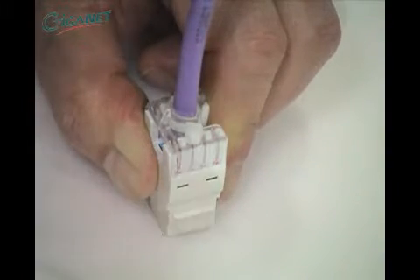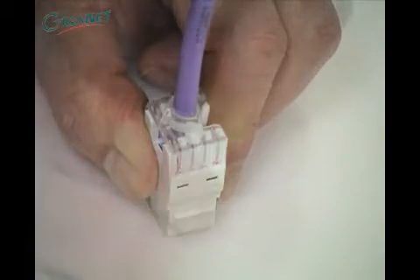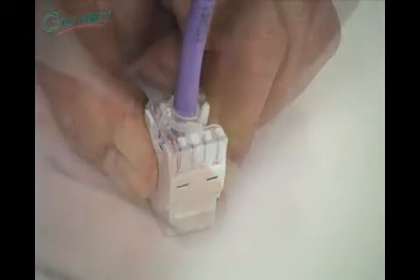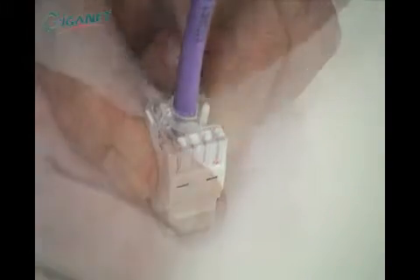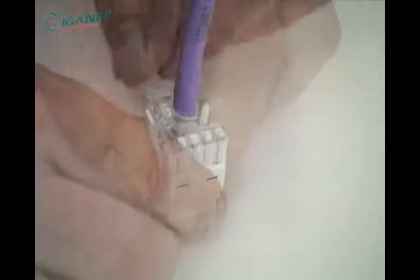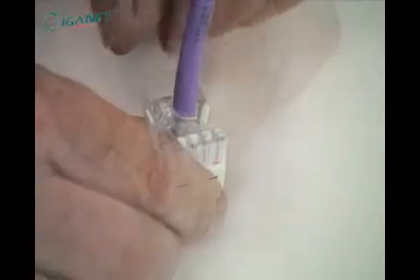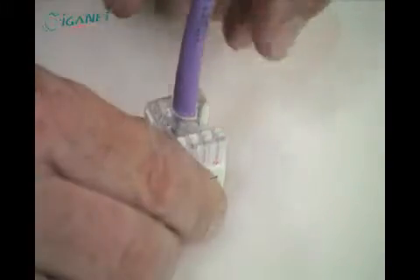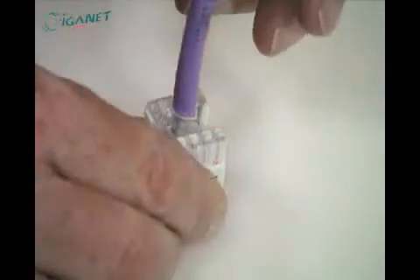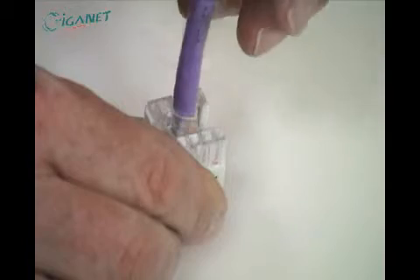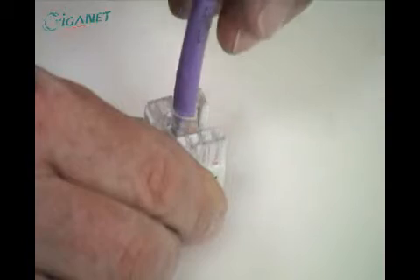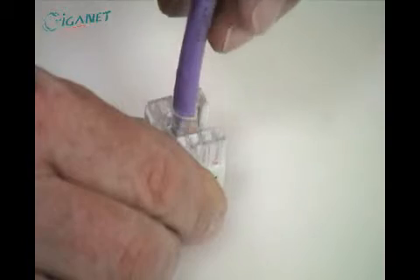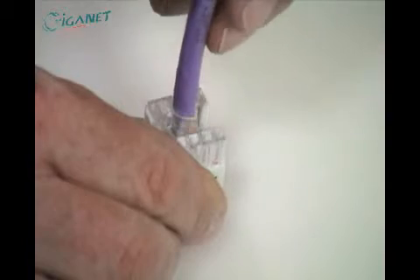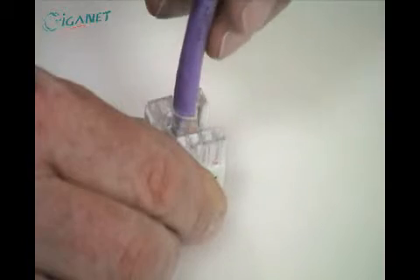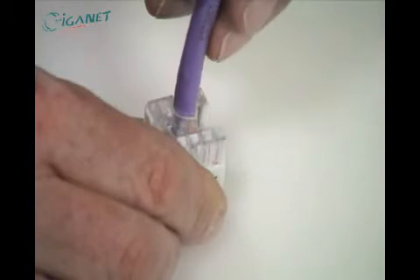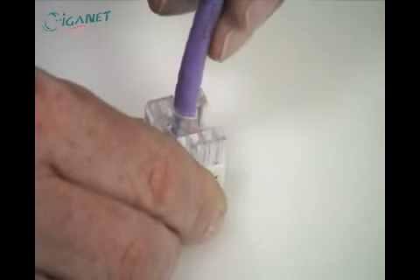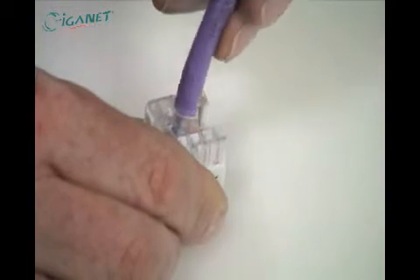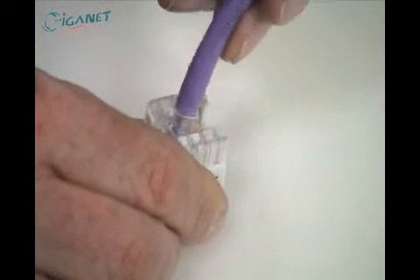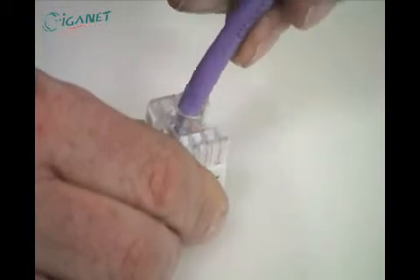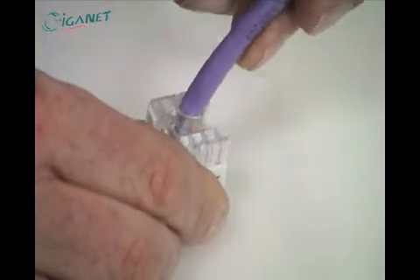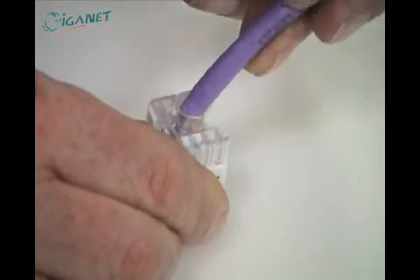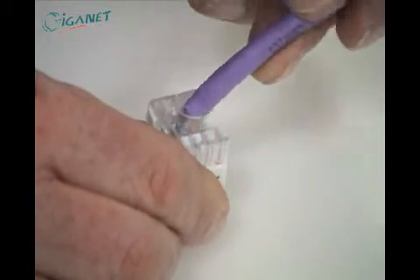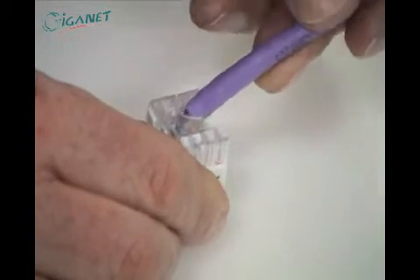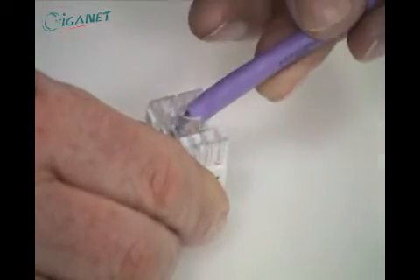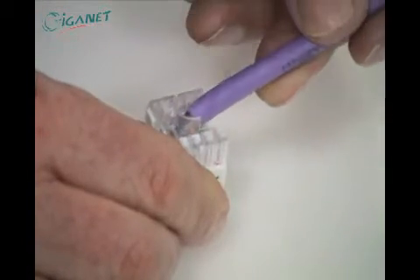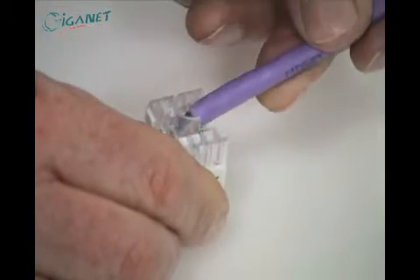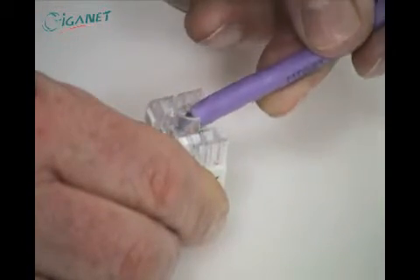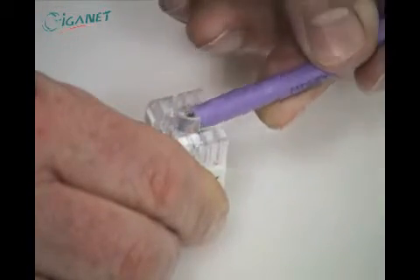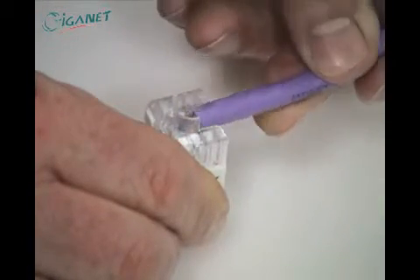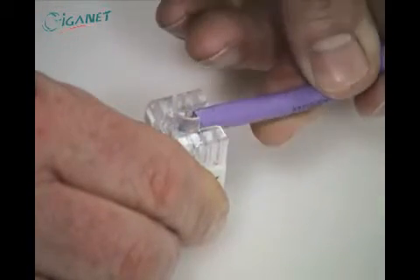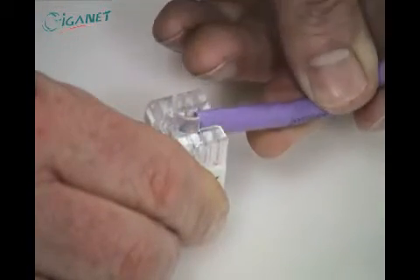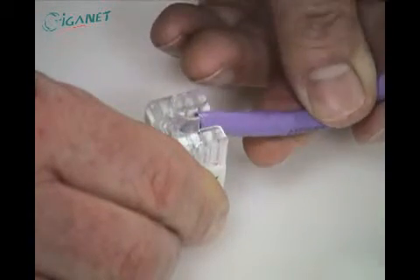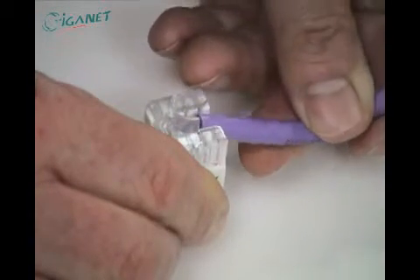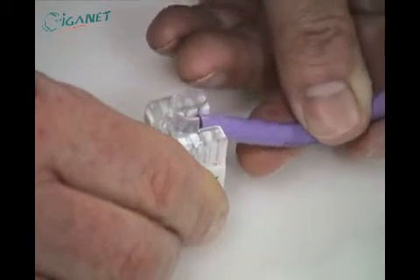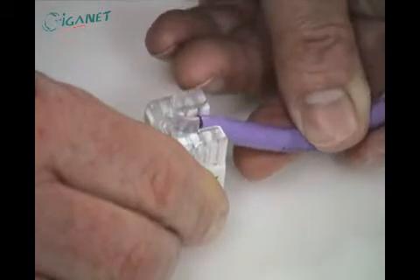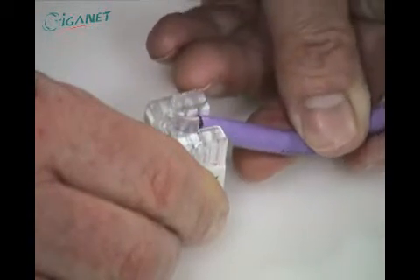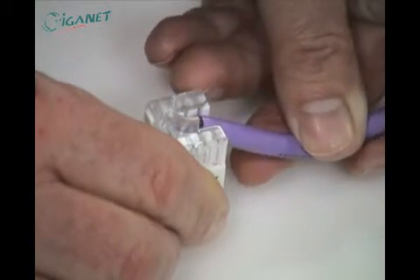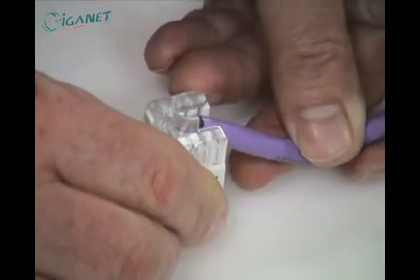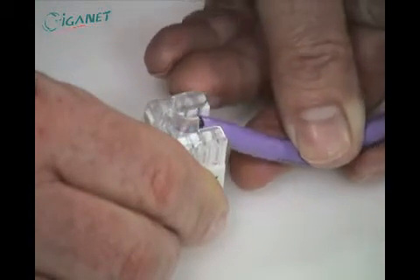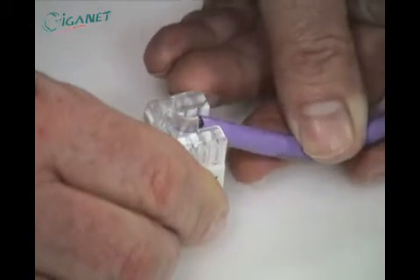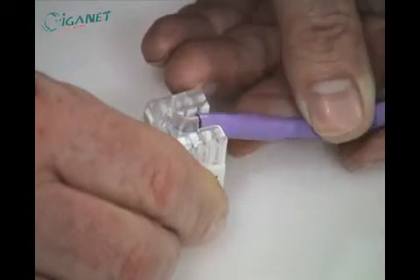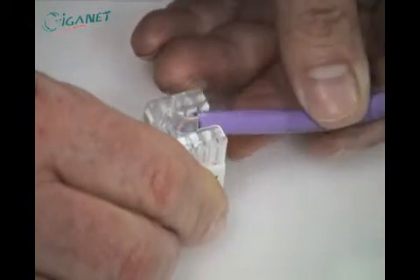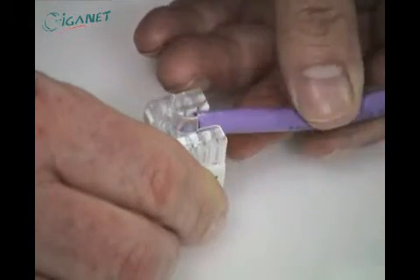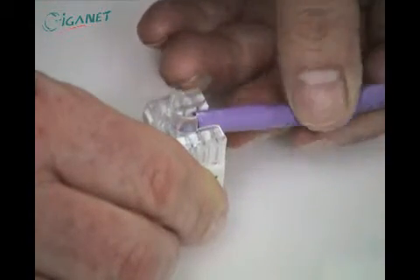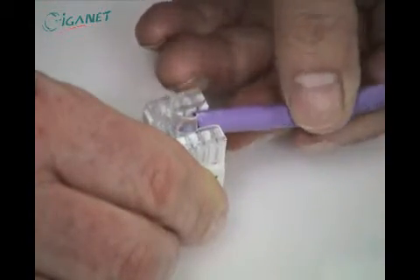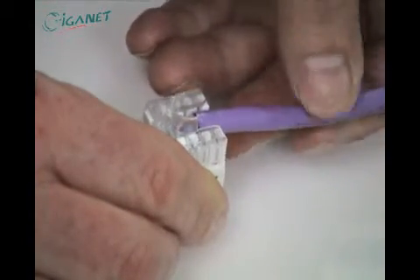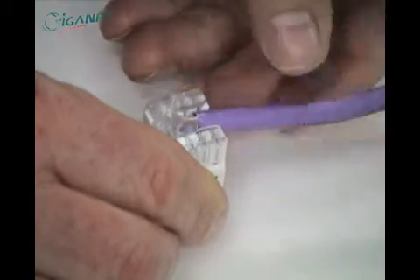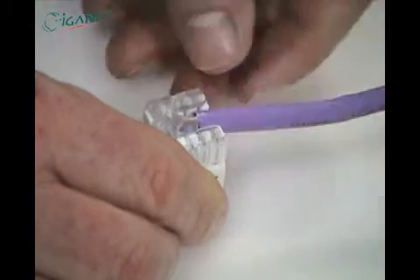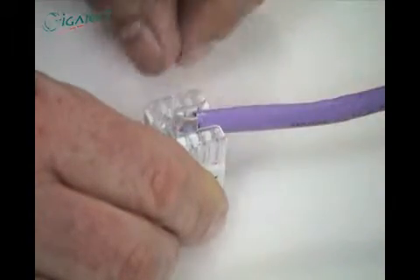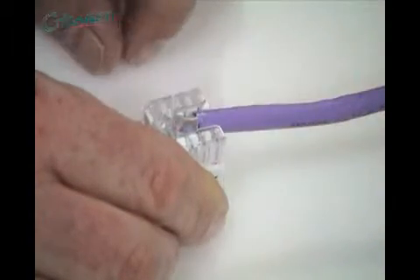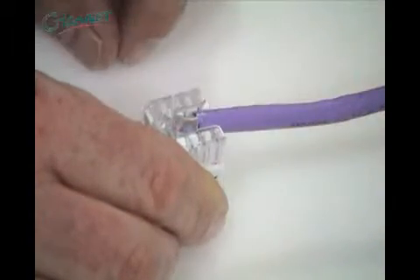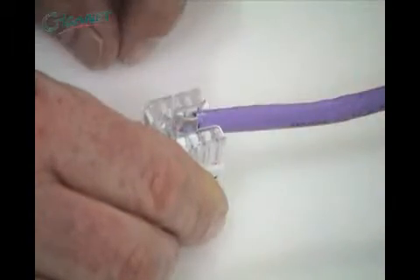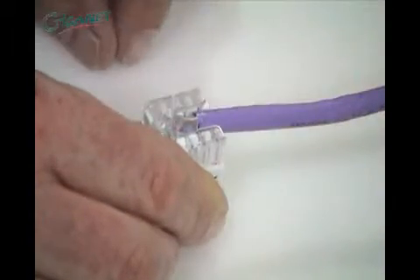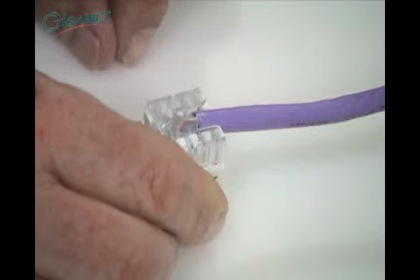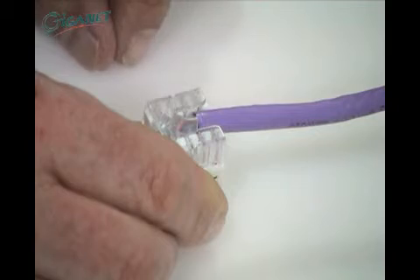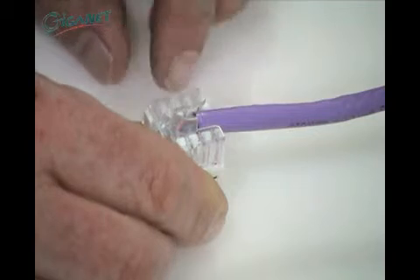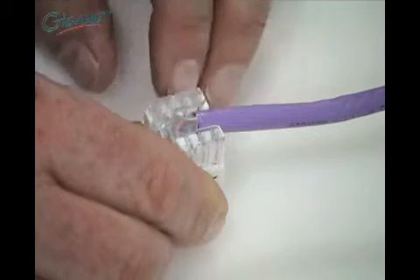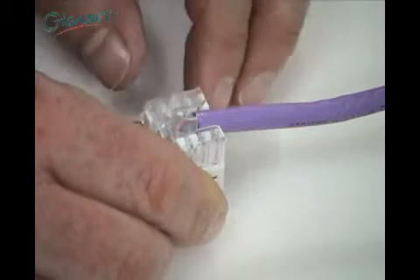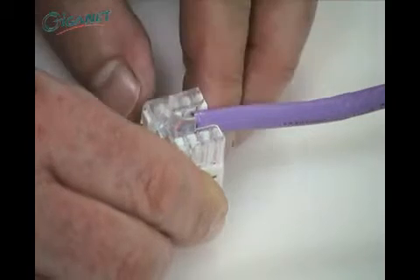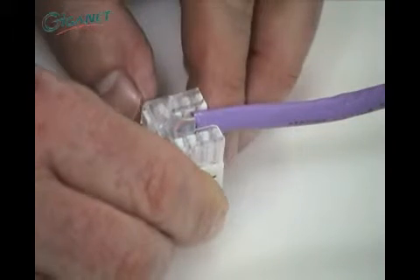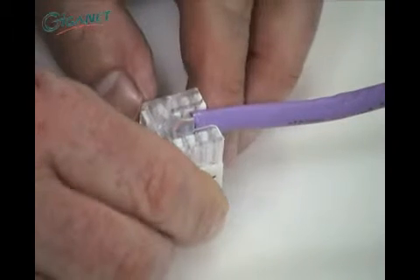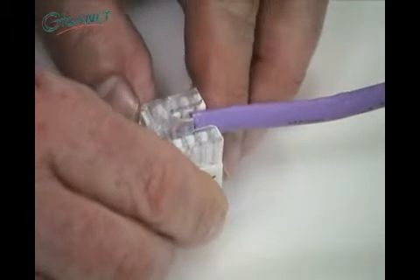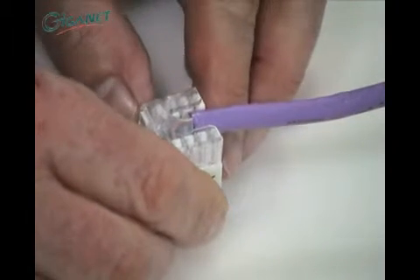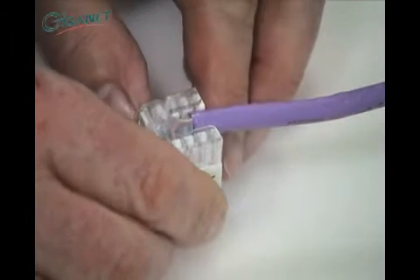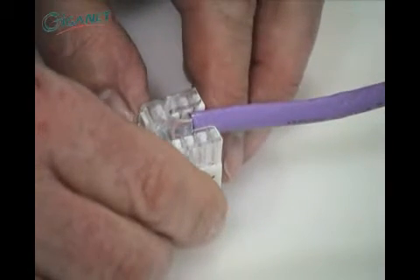If necessary, the cable can be installed at 90 degrees to the connector. In this case, the cable tie is not used.